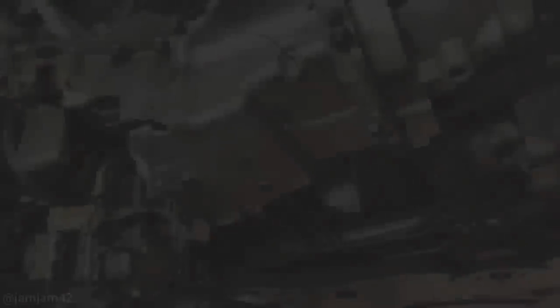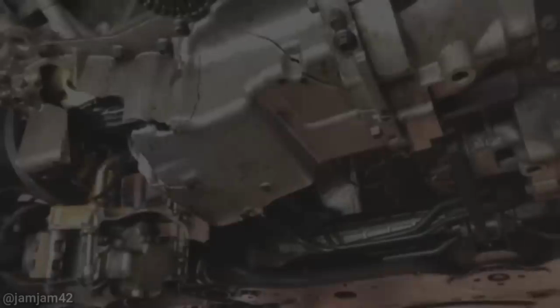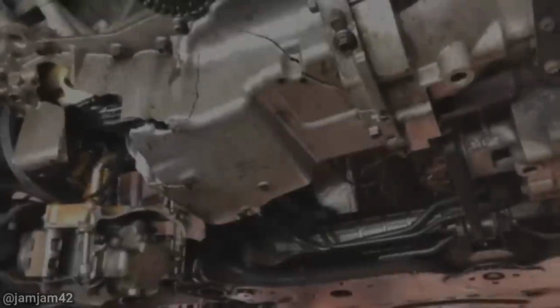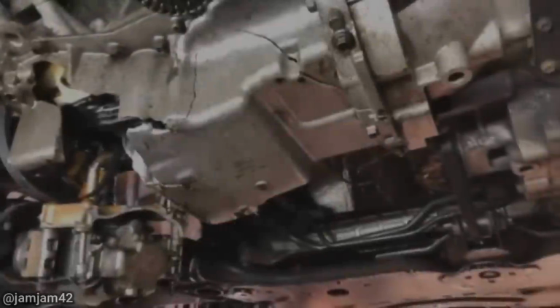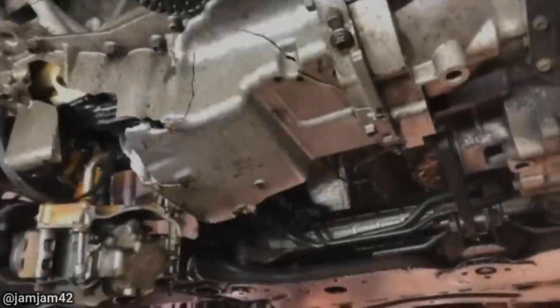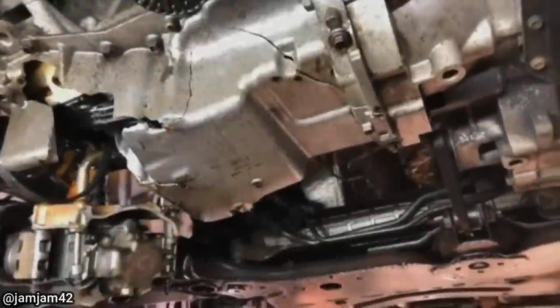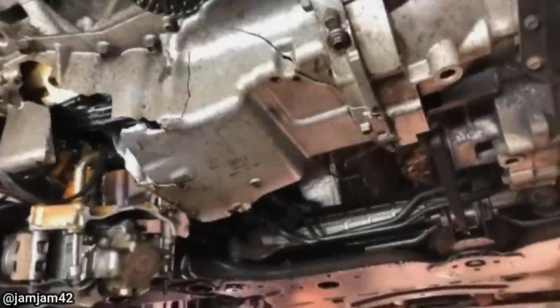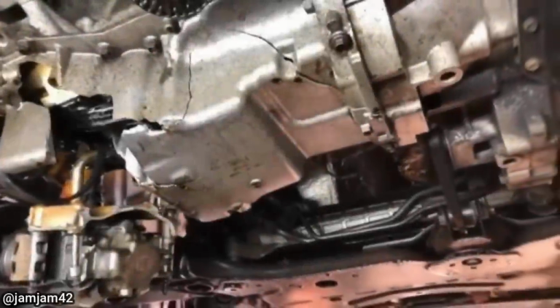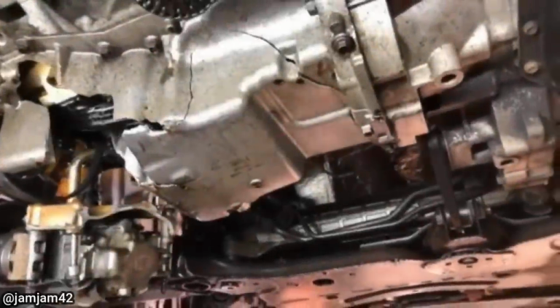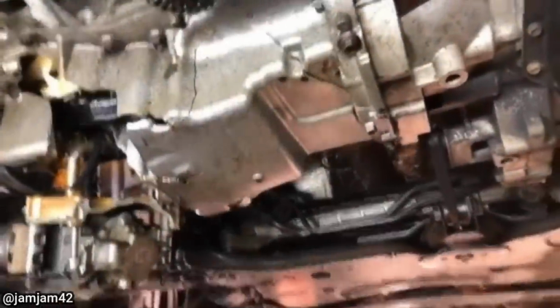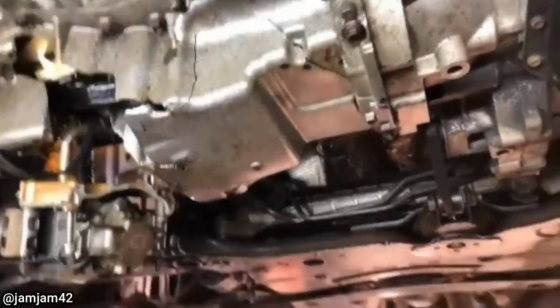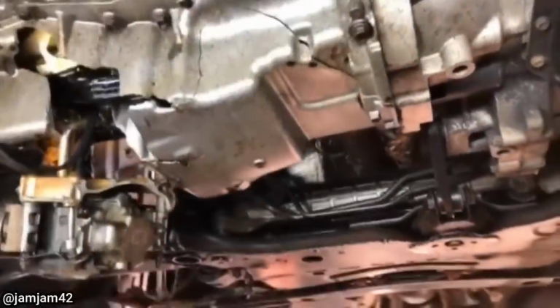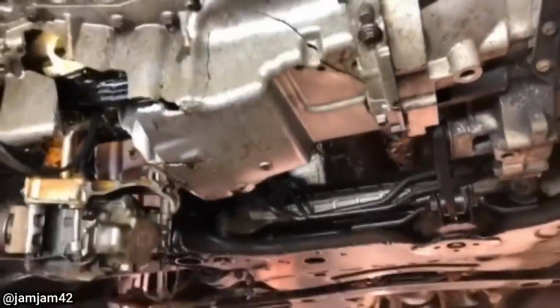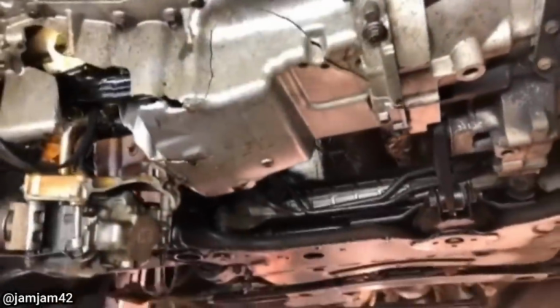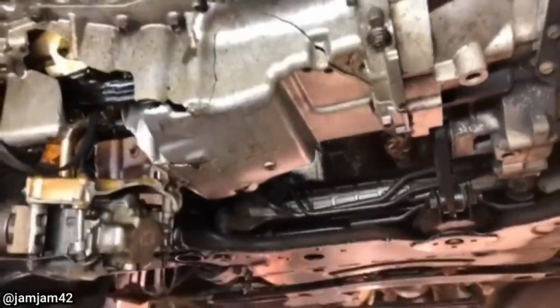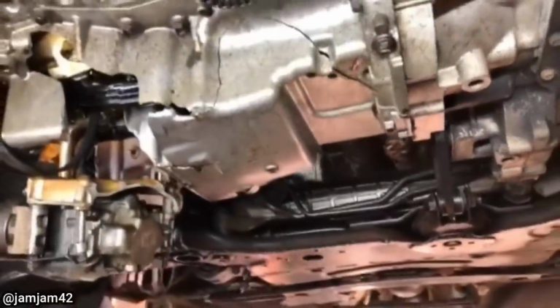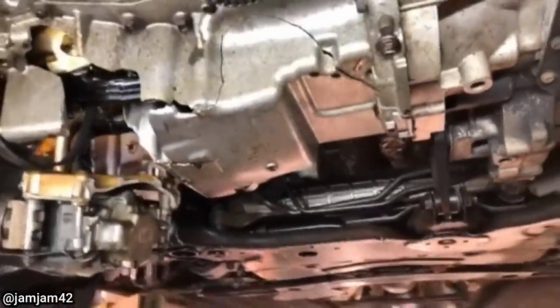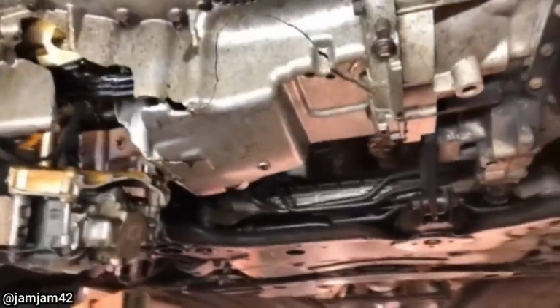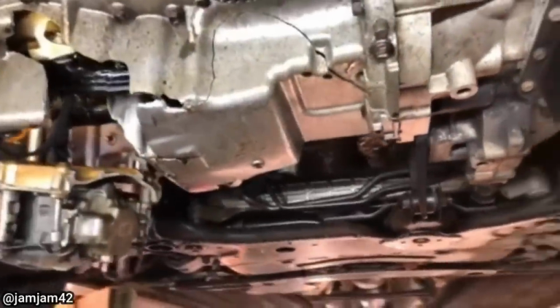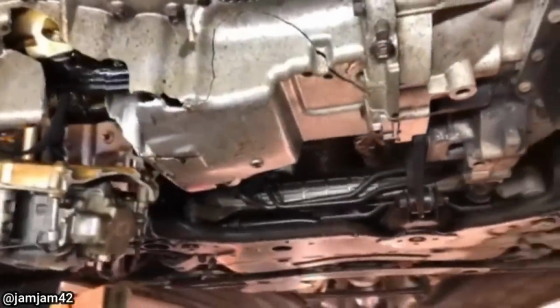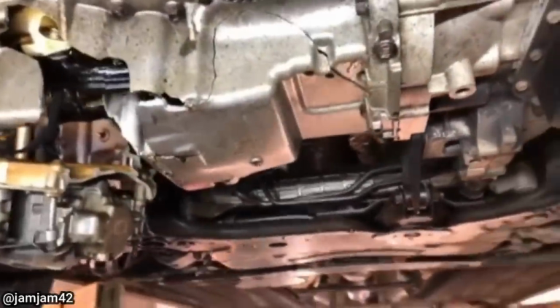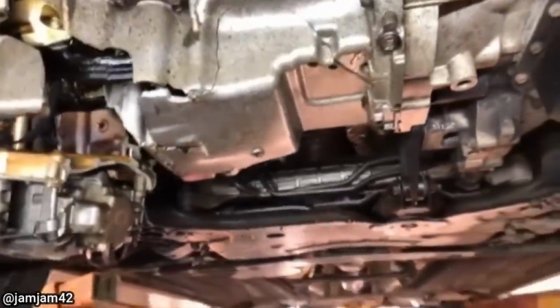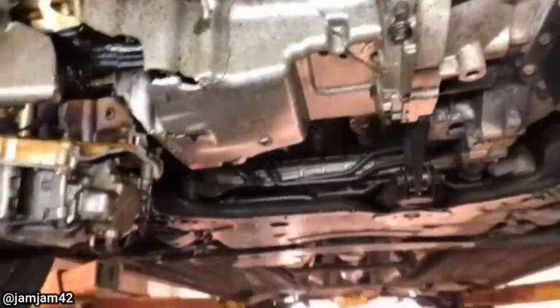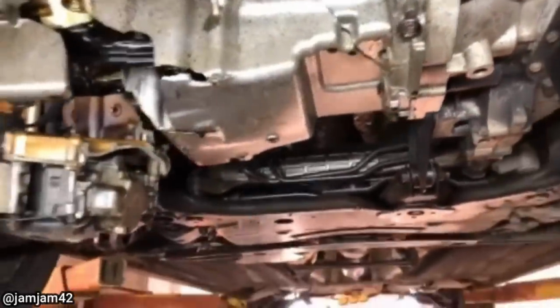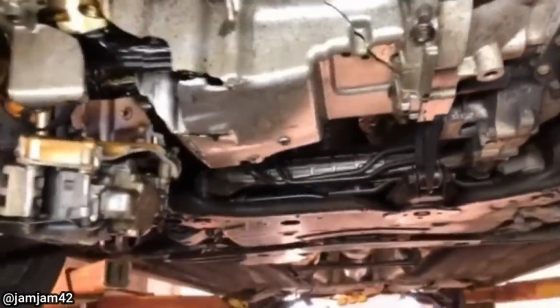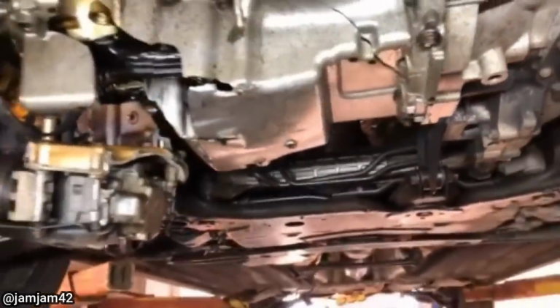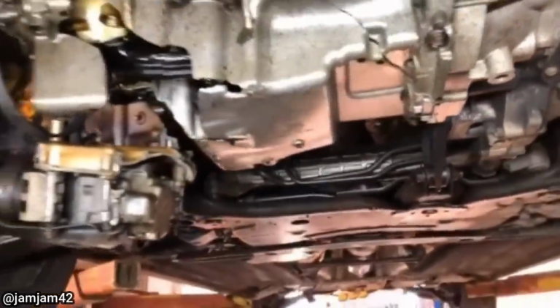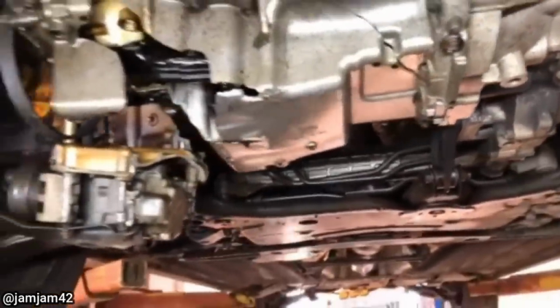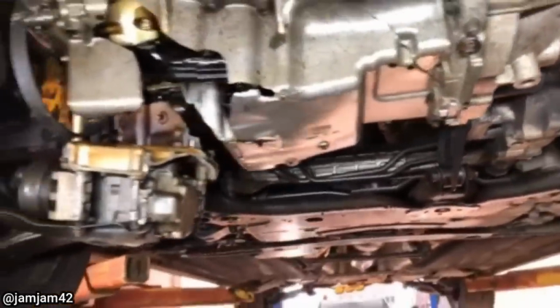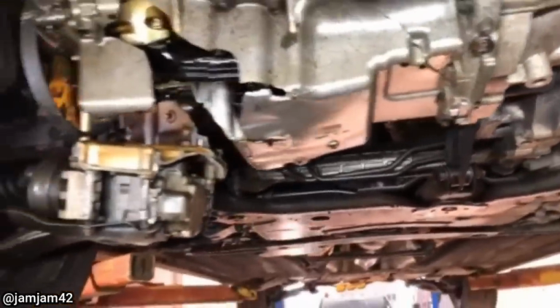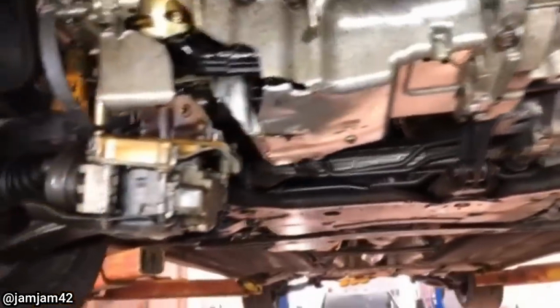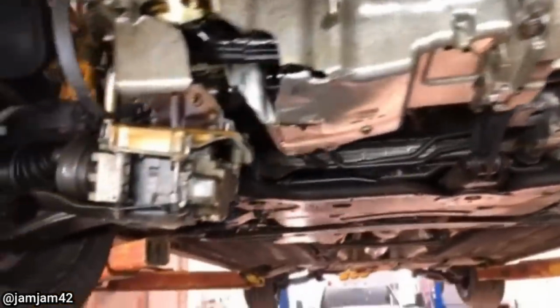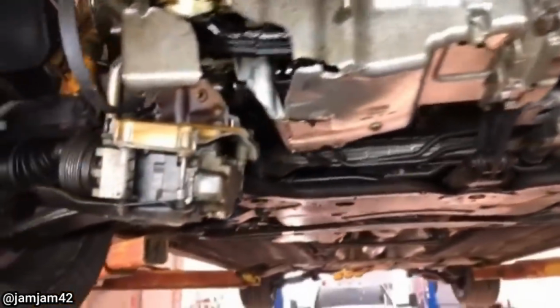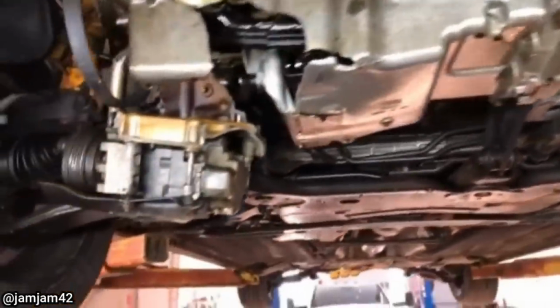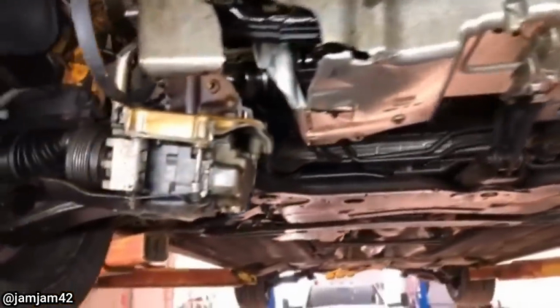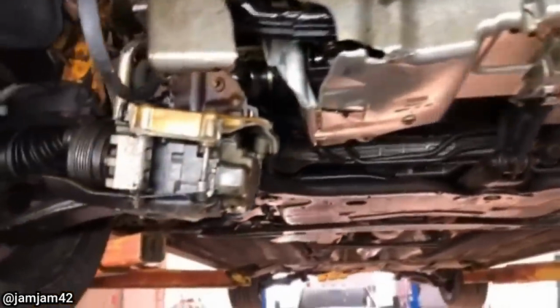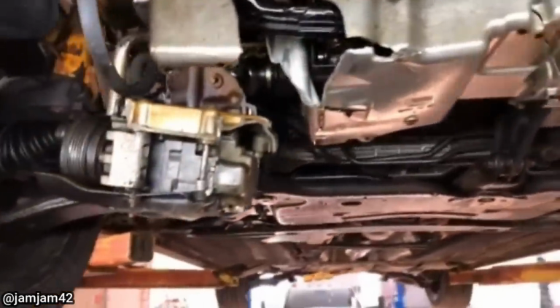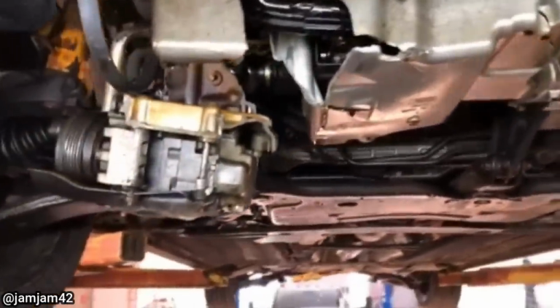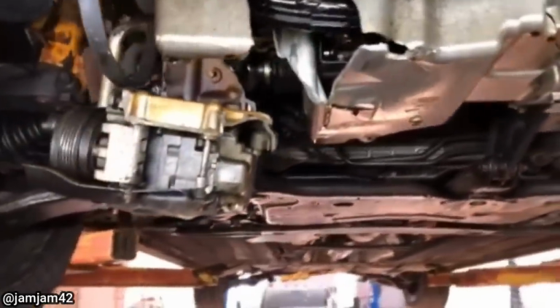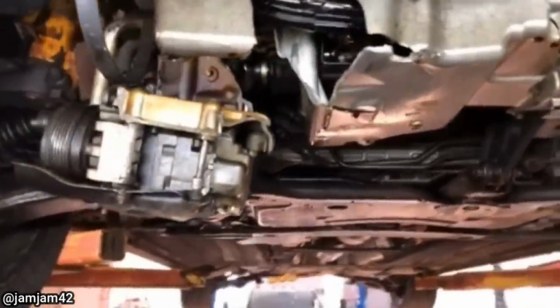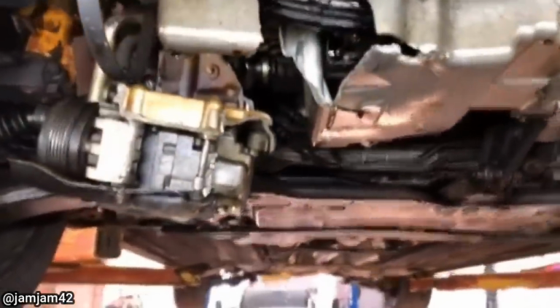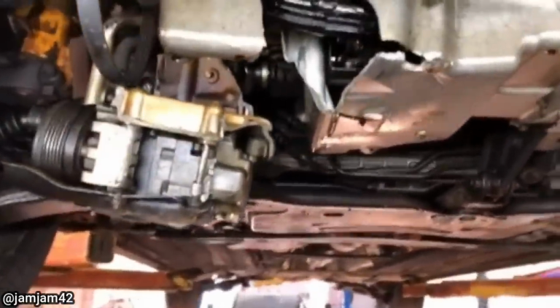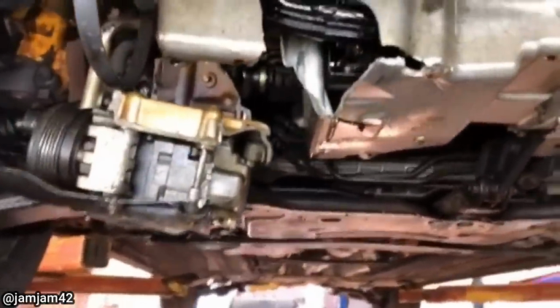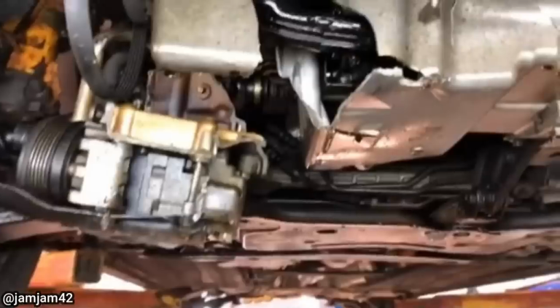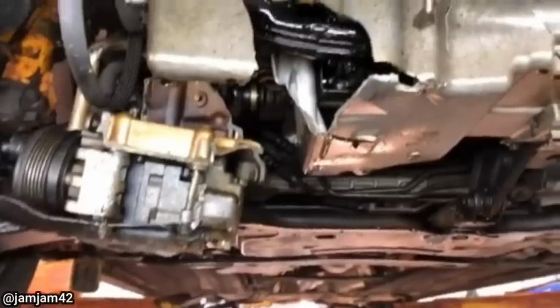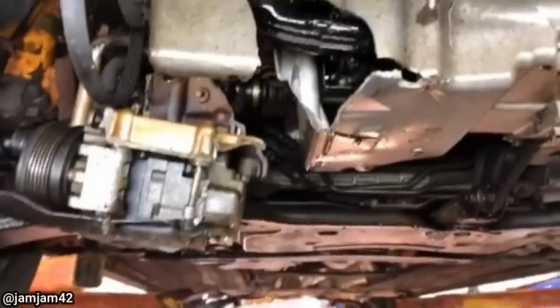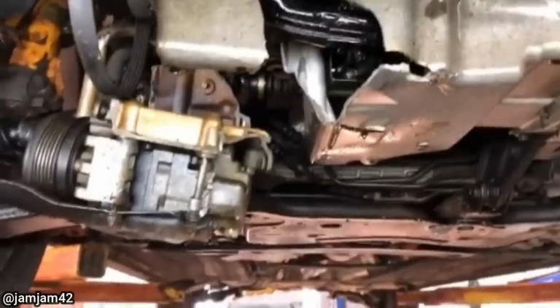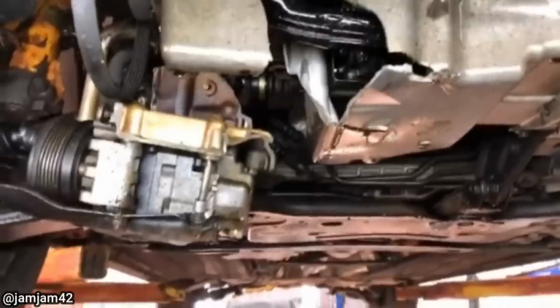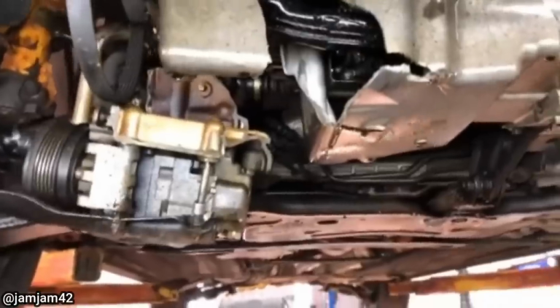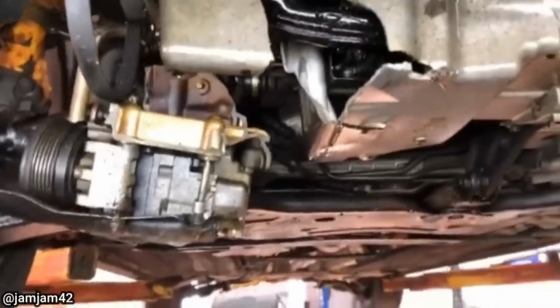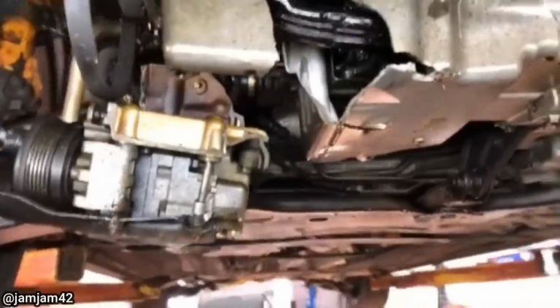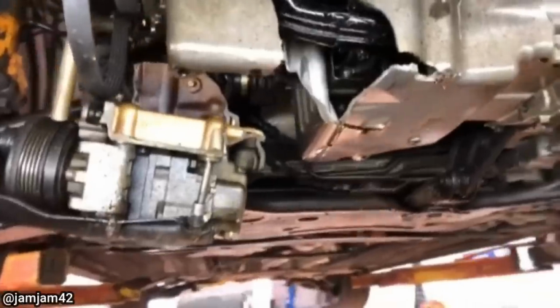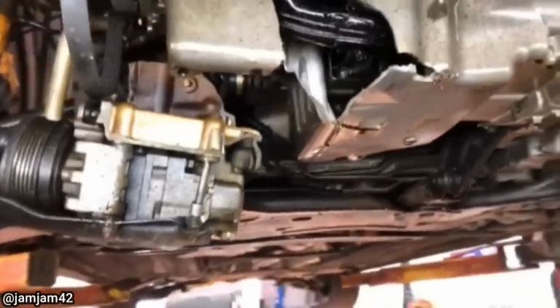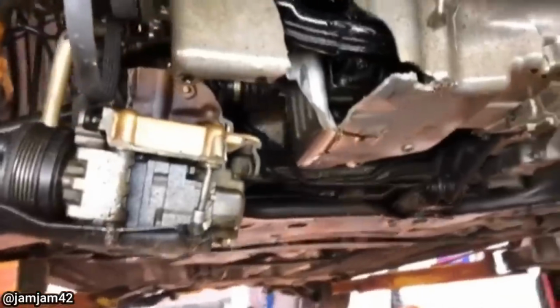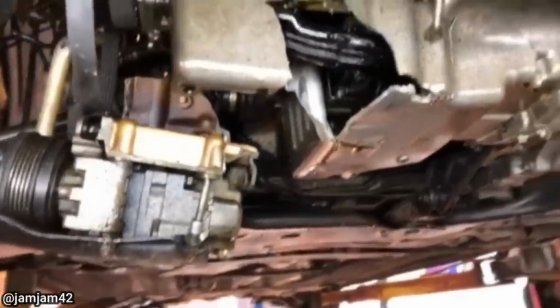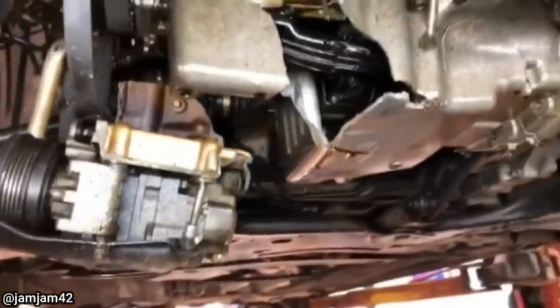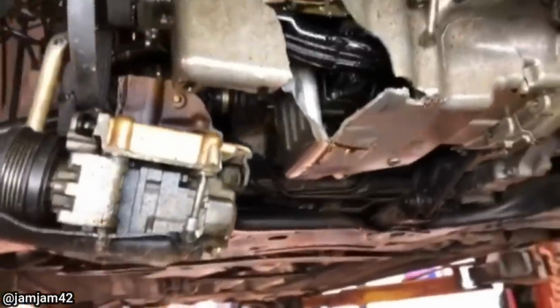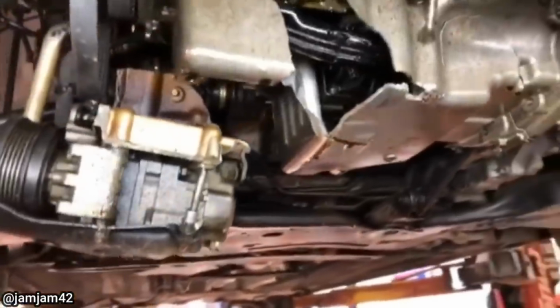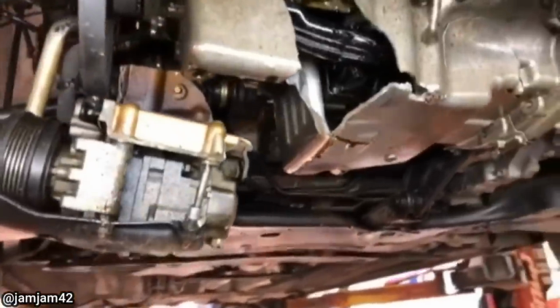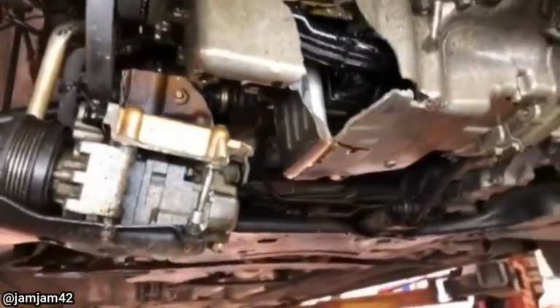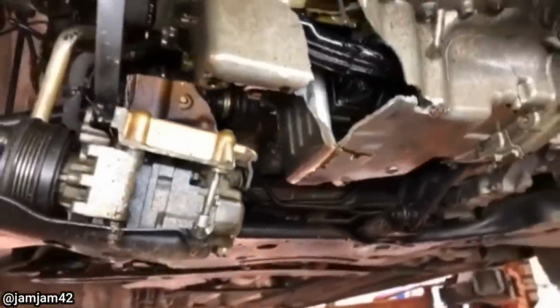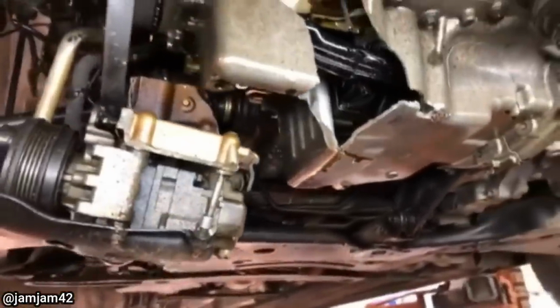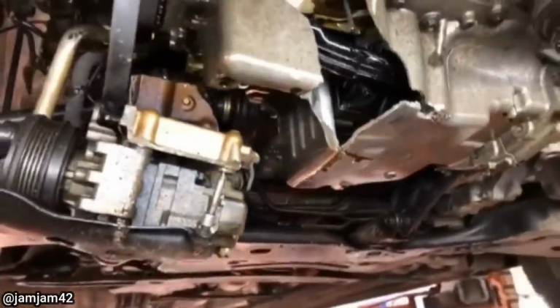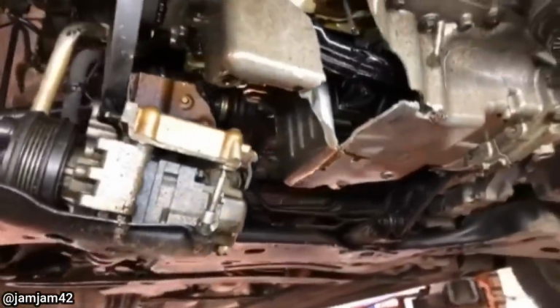This customer got their vehicle towed in after hitting a pothole in their lowered car. Unfortunately for the customer, their insurance company wrote off their vehicle.